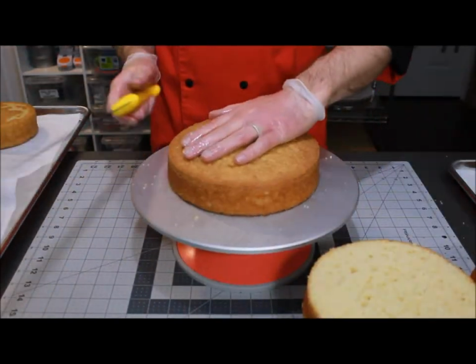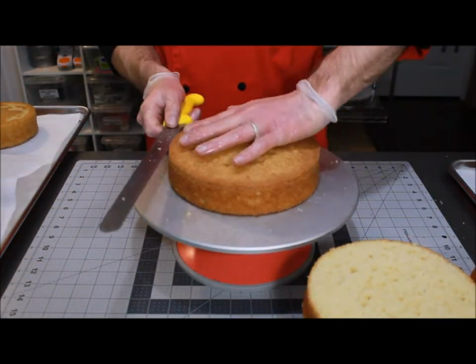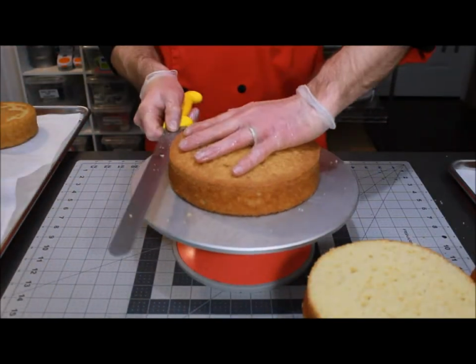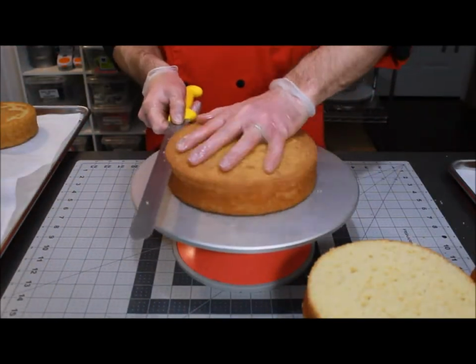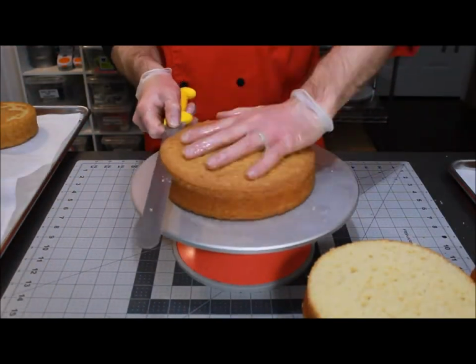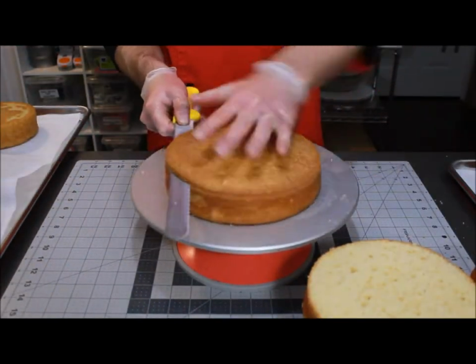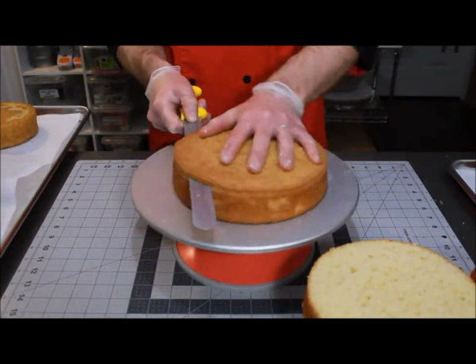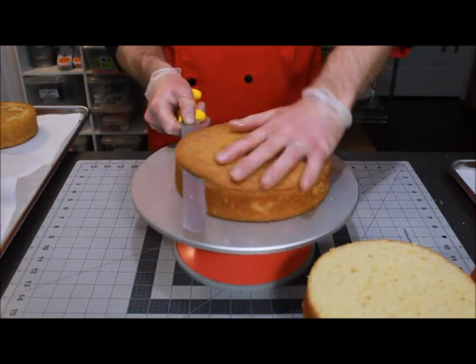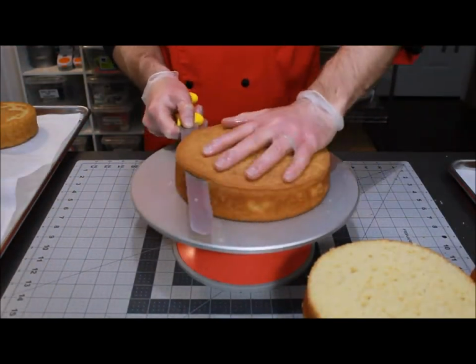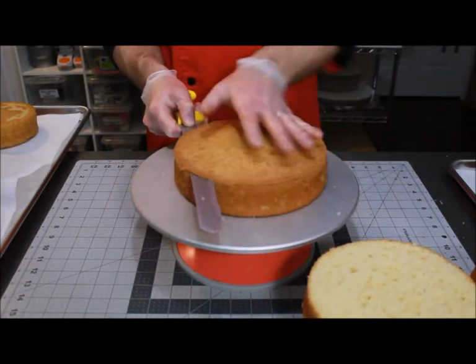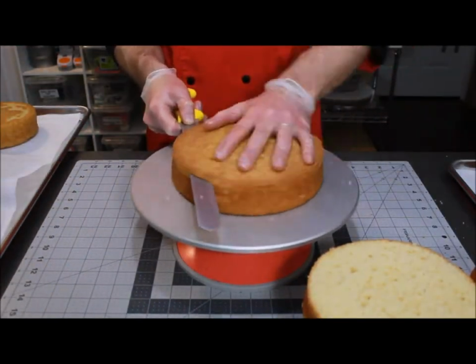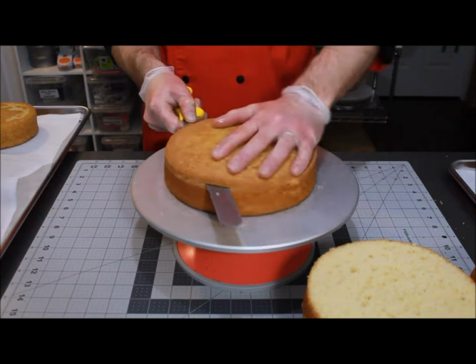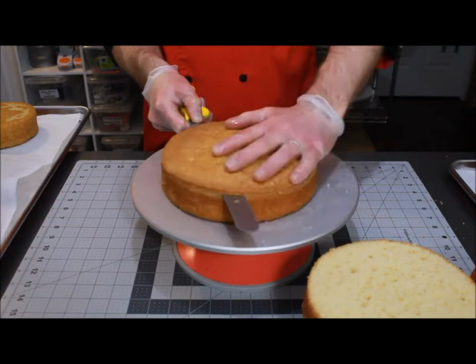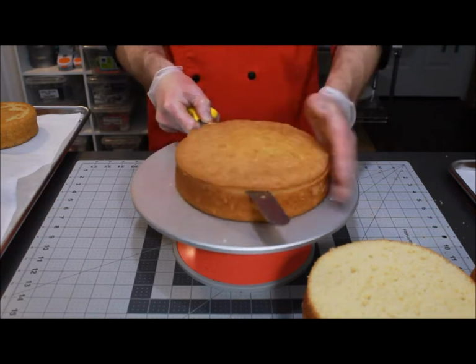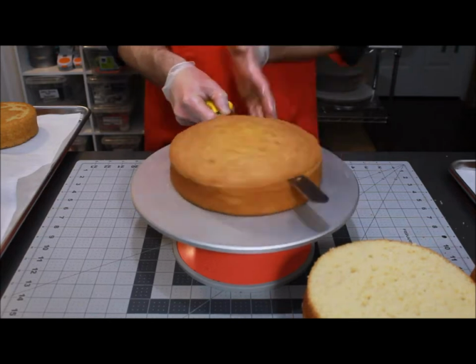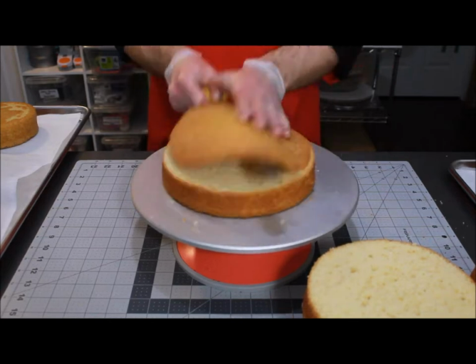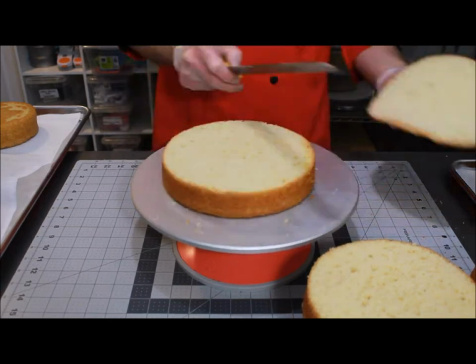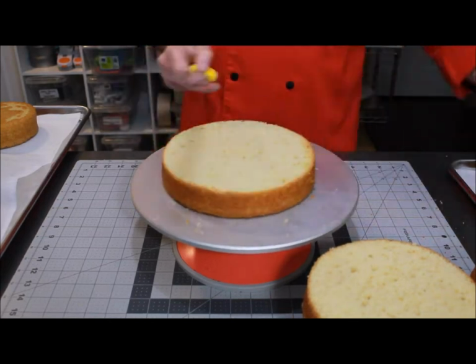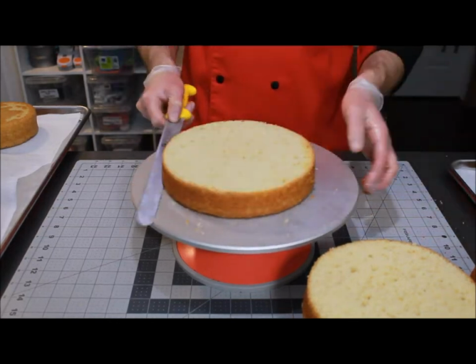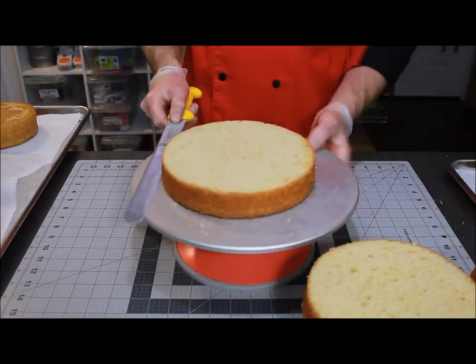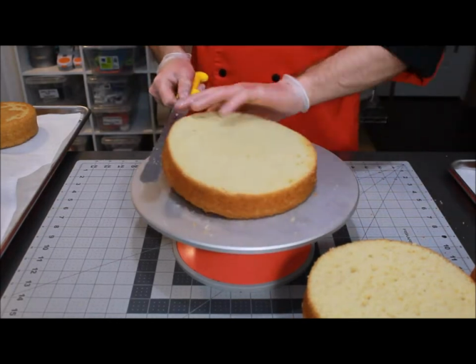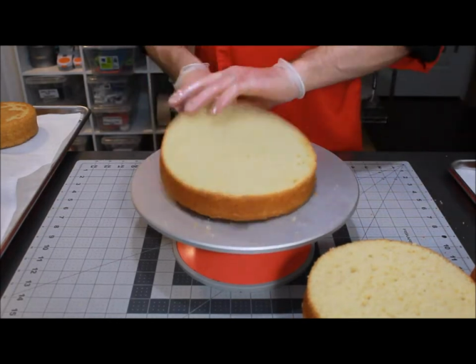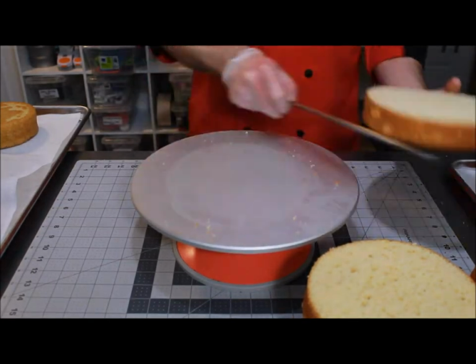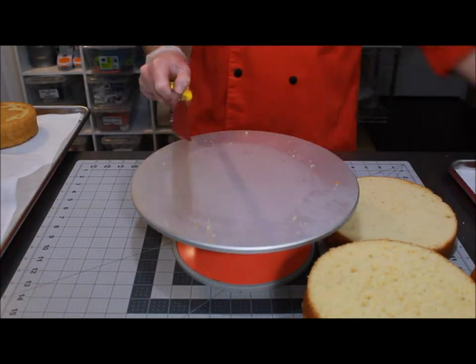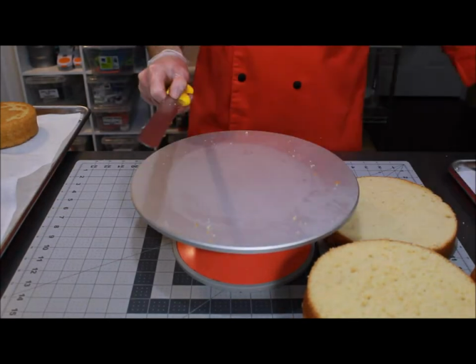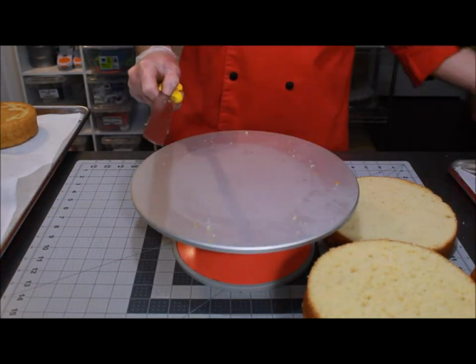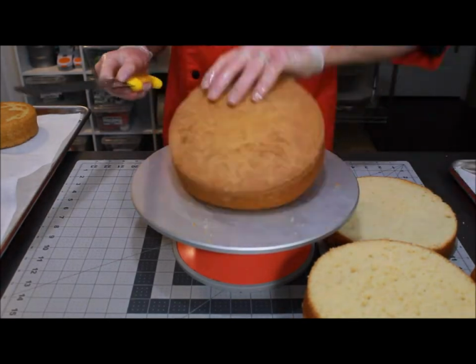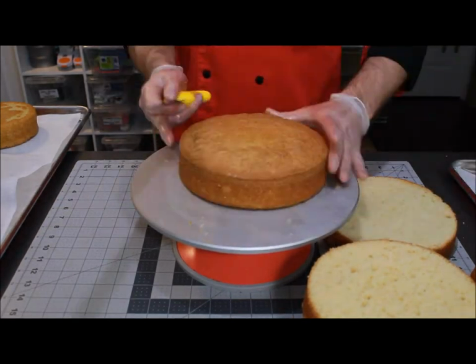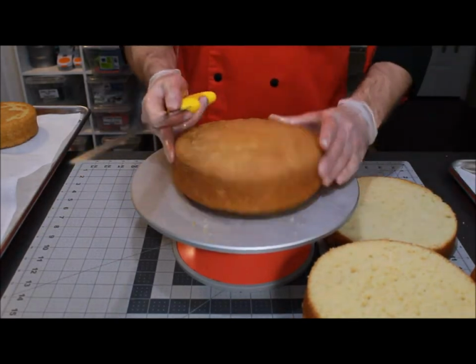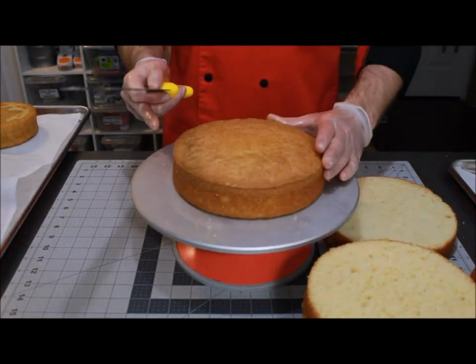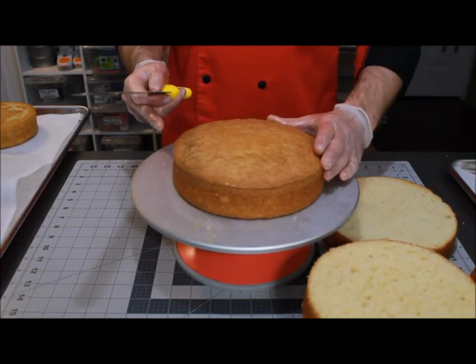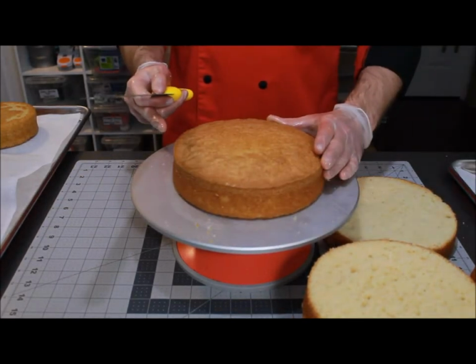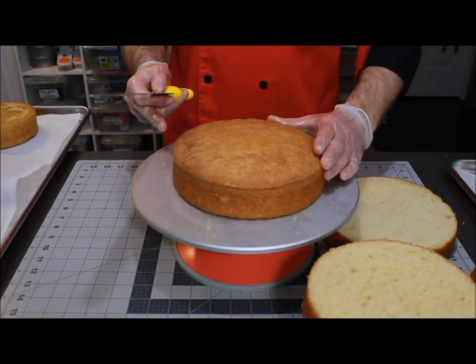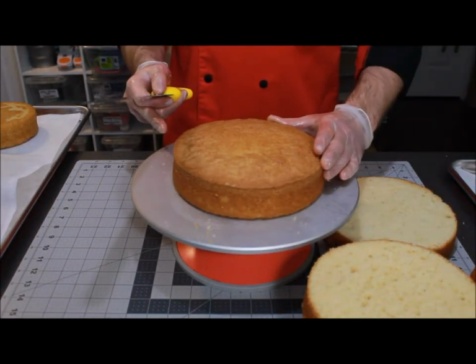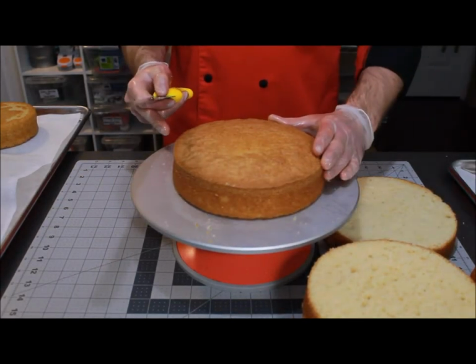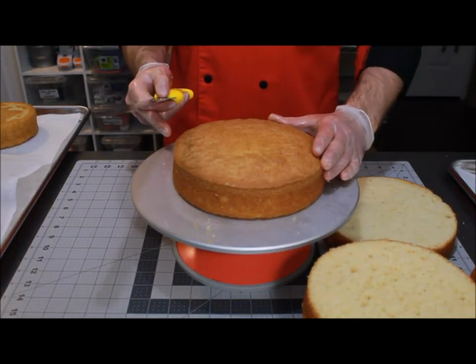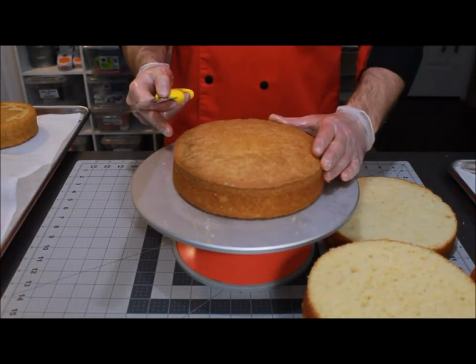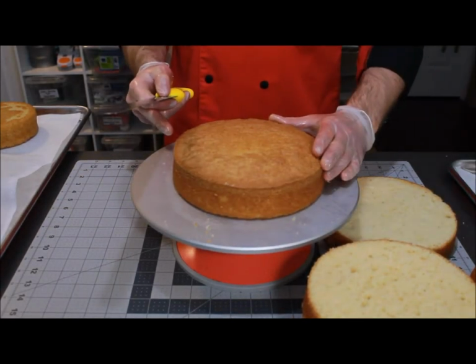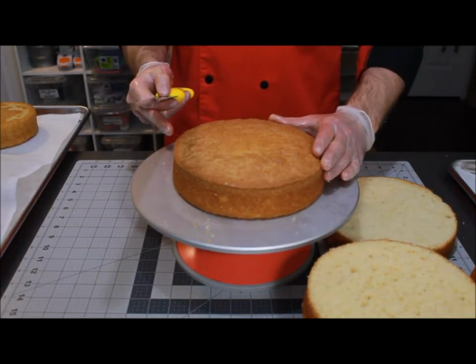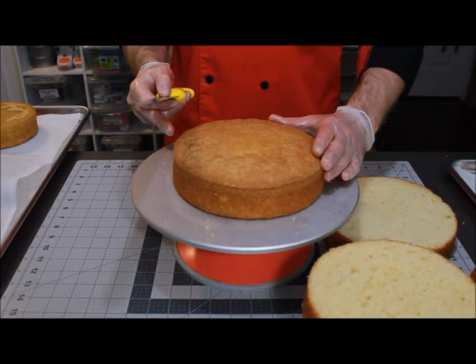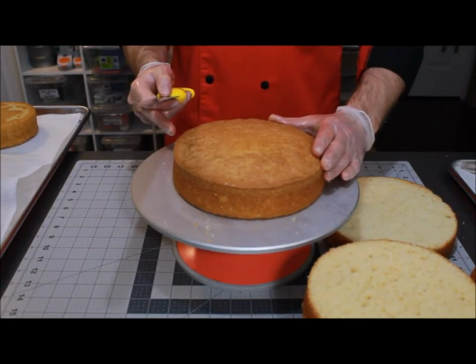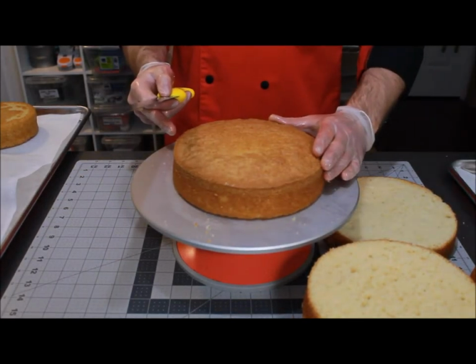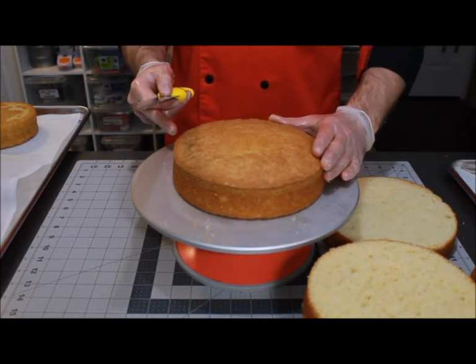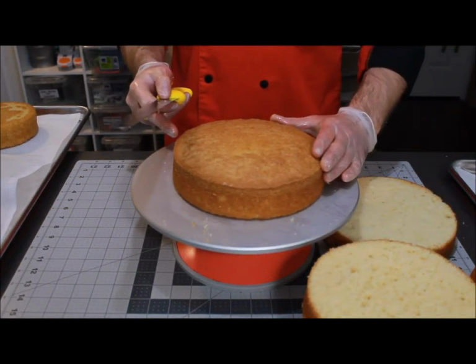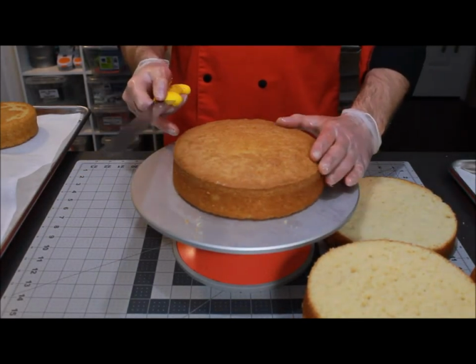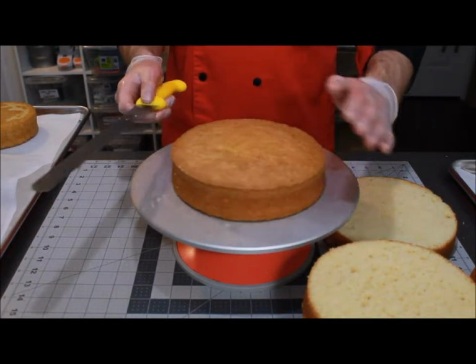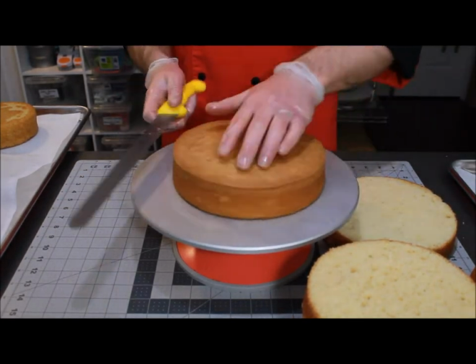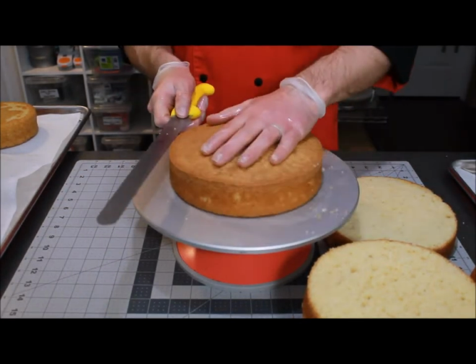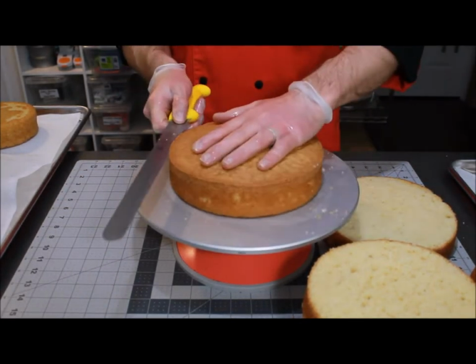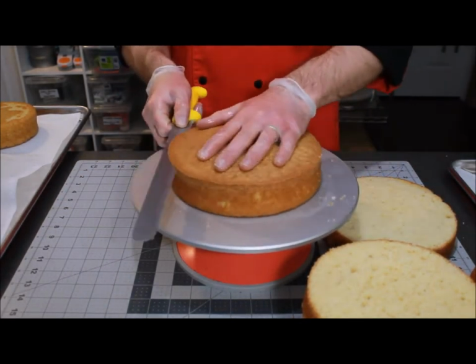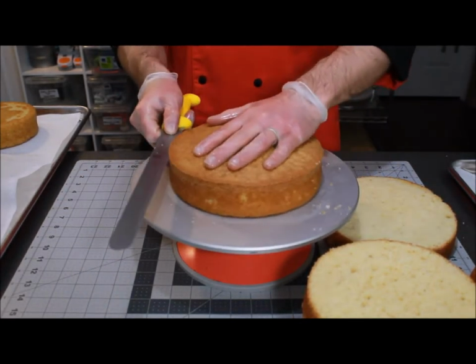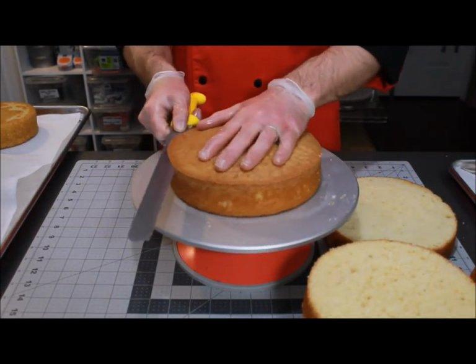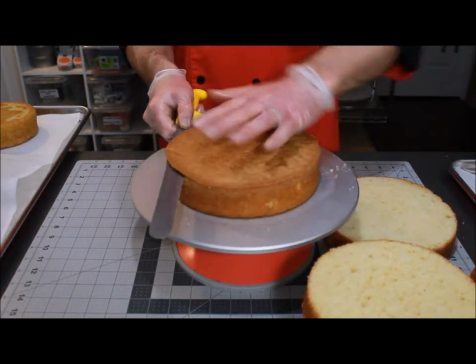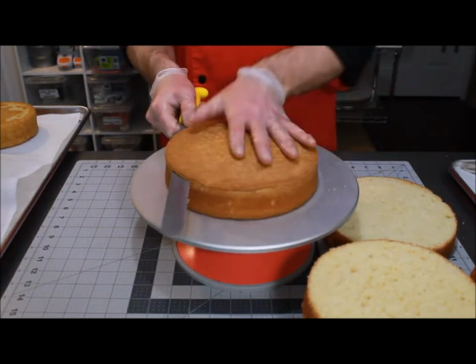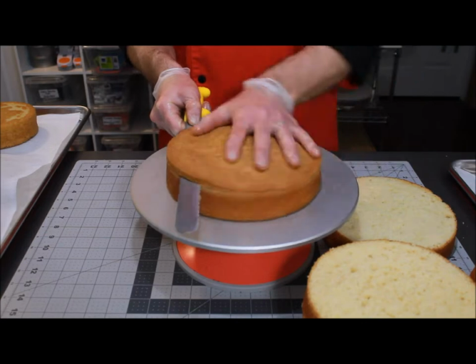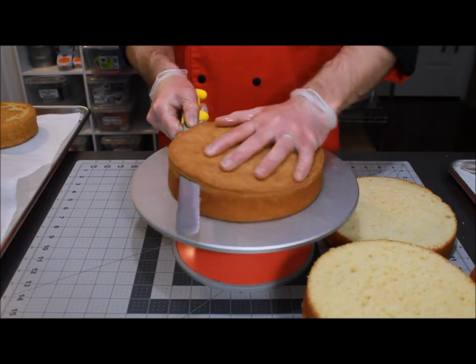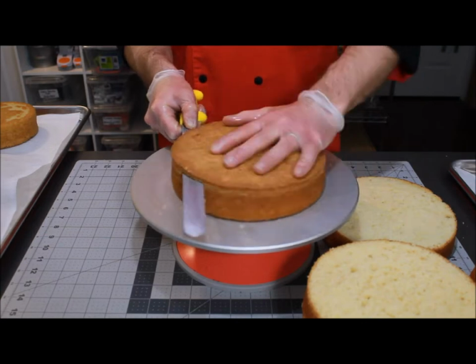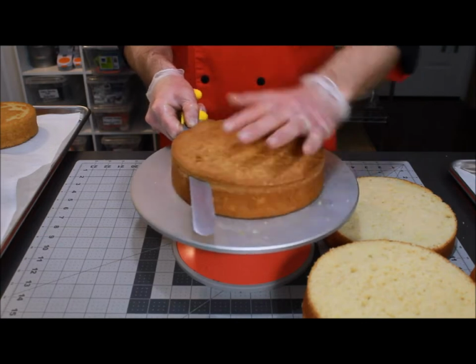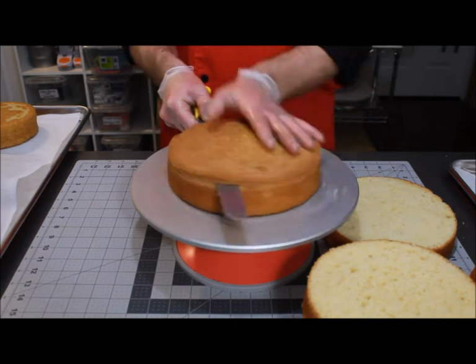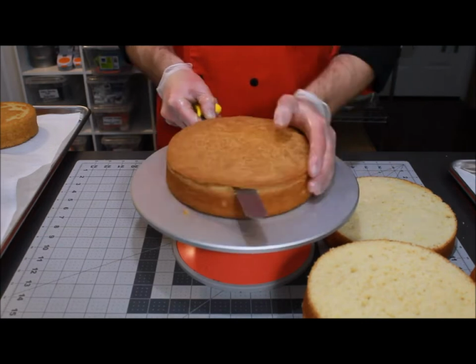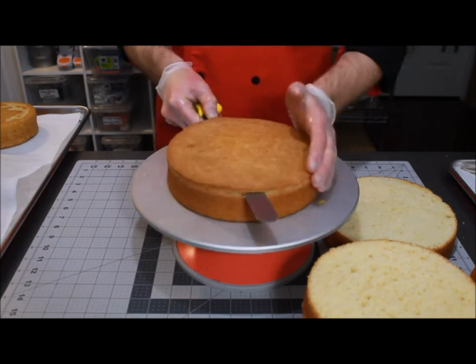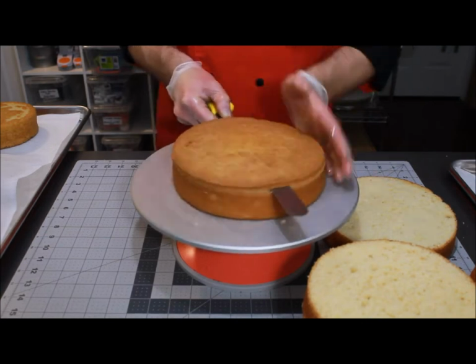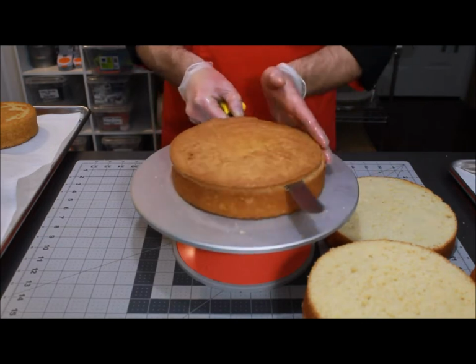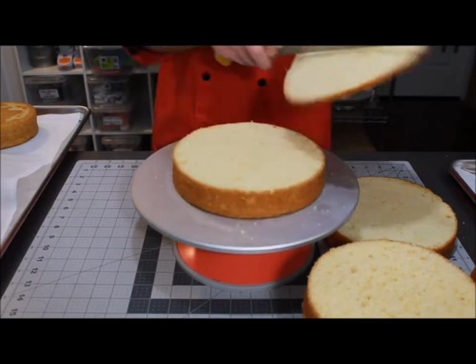This is how I tort all of my cakes with no troubles at all. It may take a minute to get used to, but there's no better way to tort your cake.